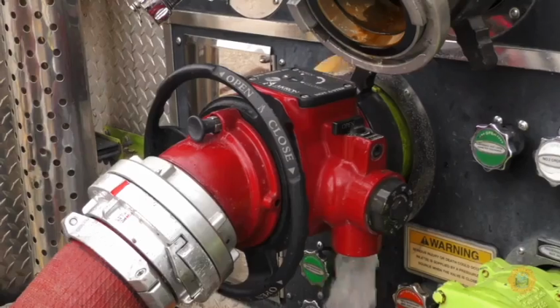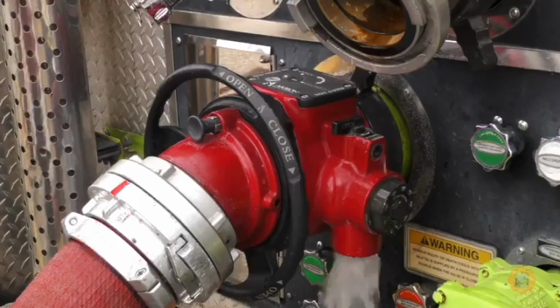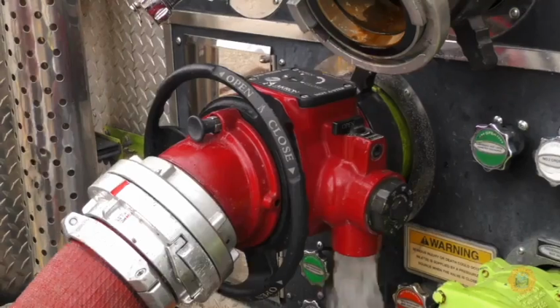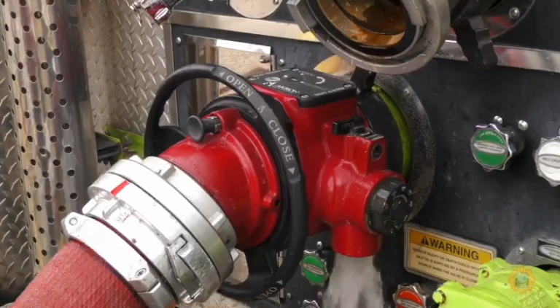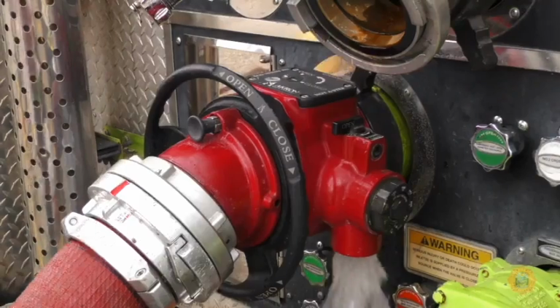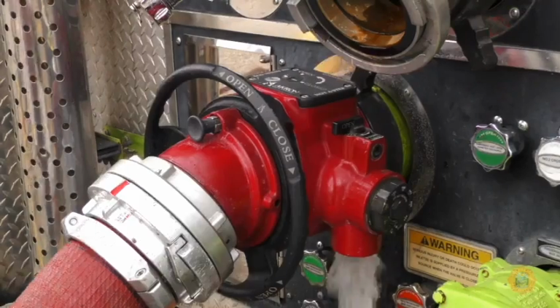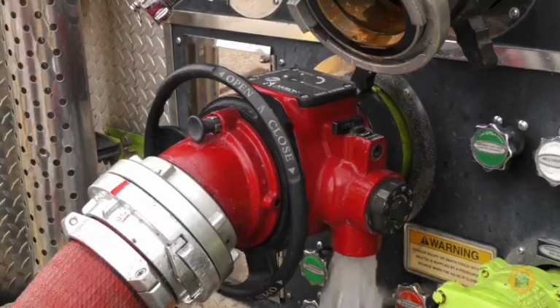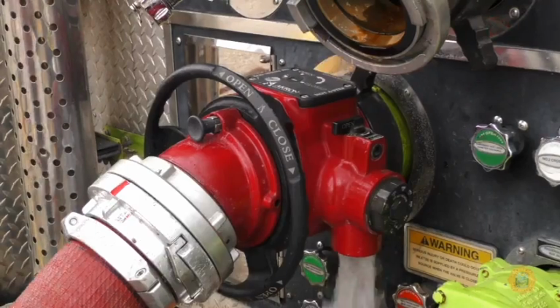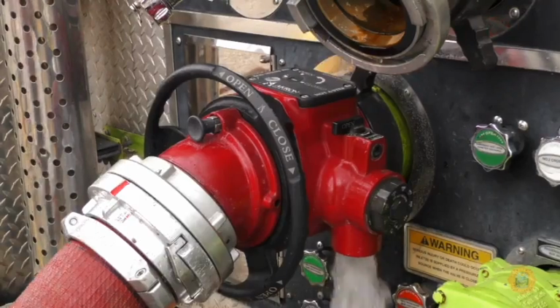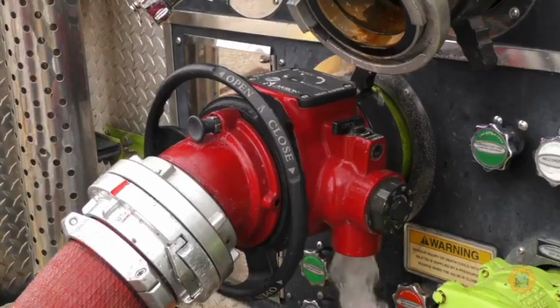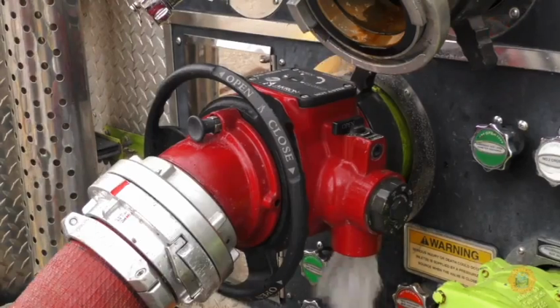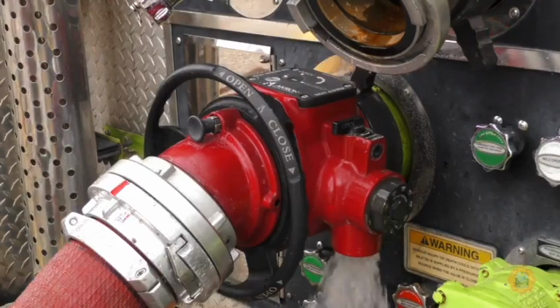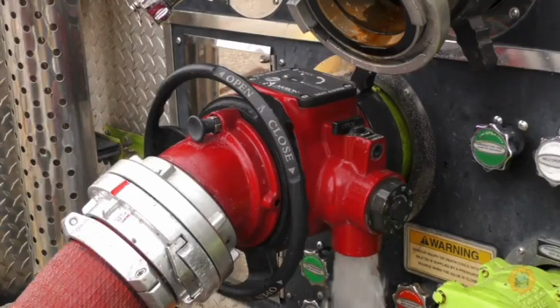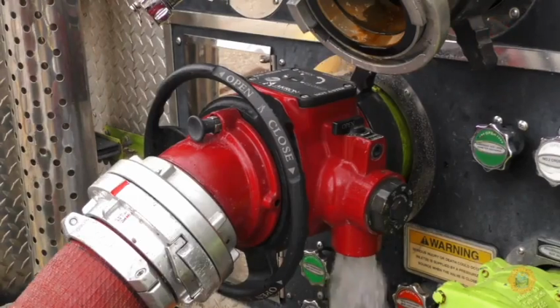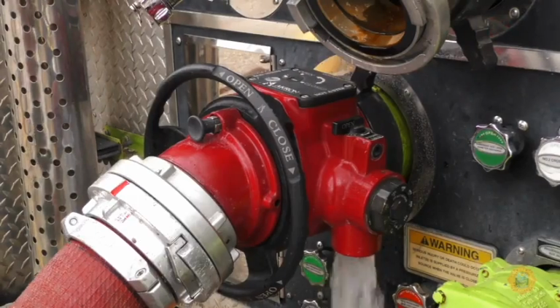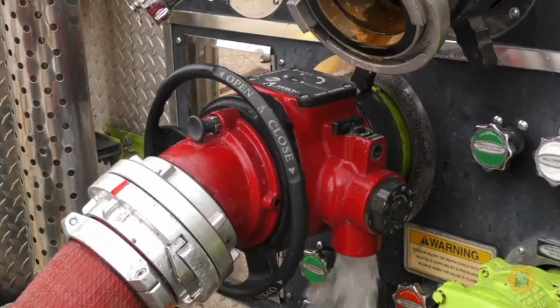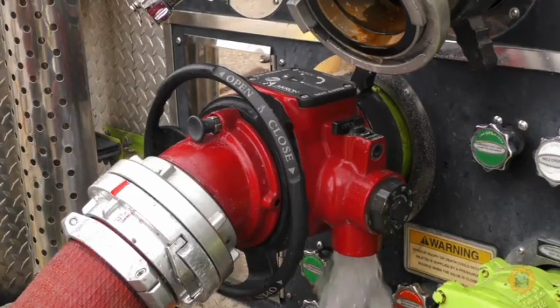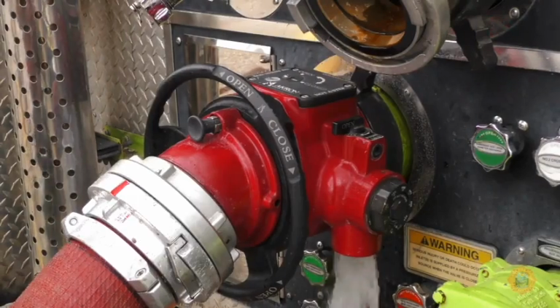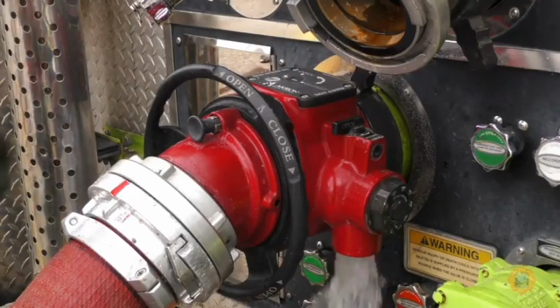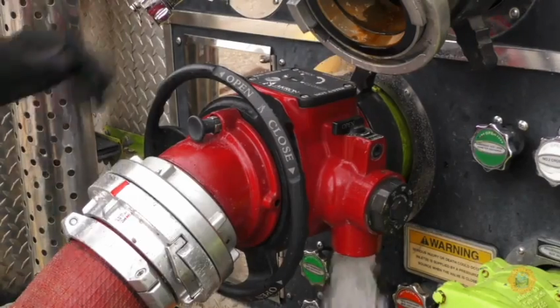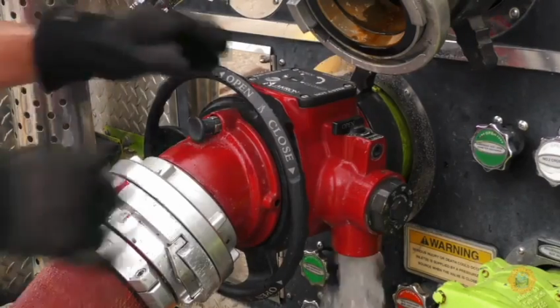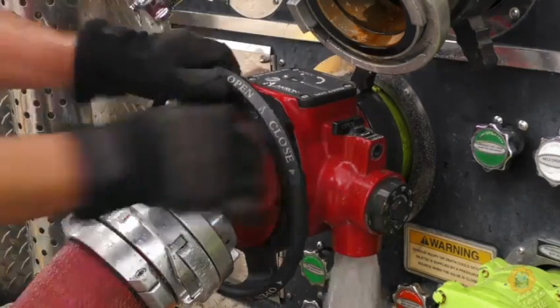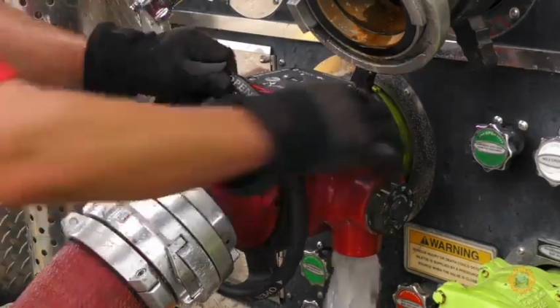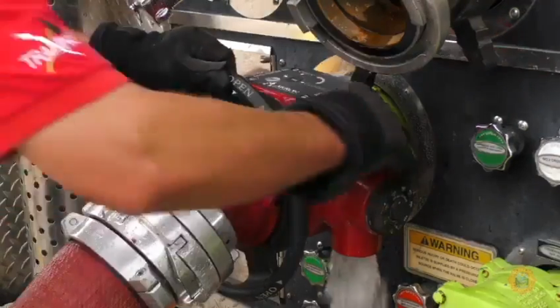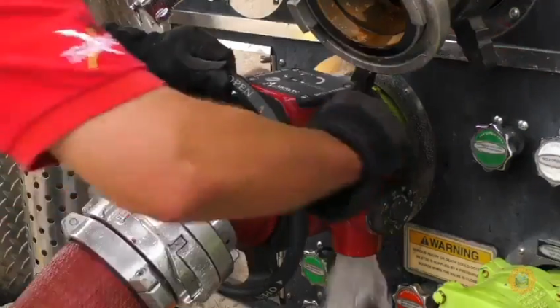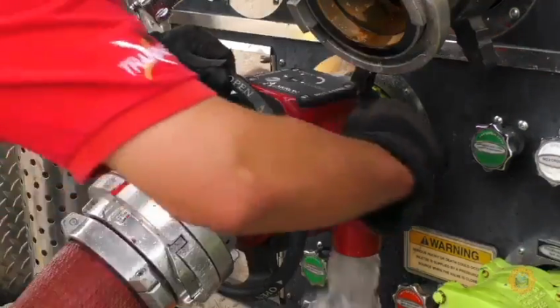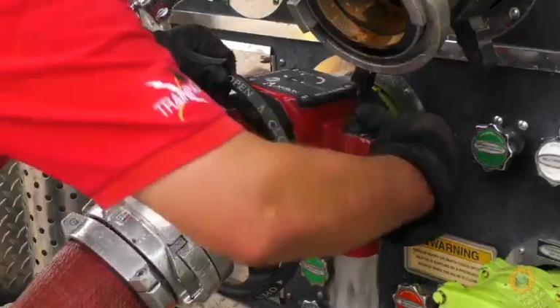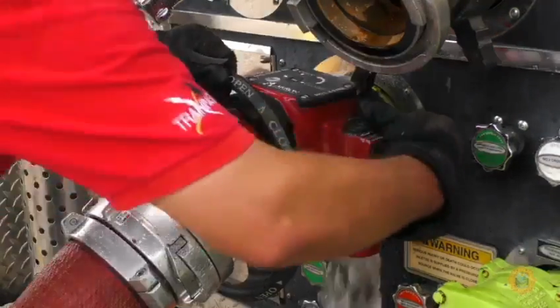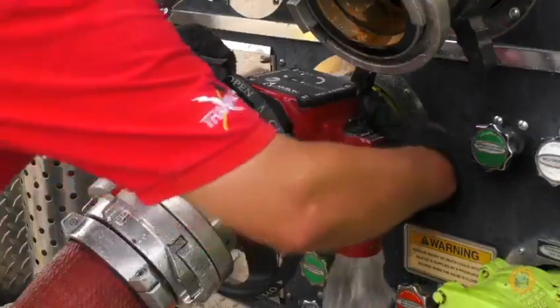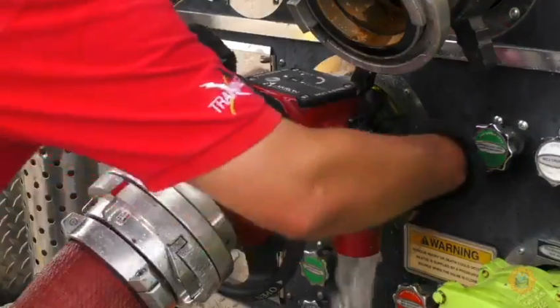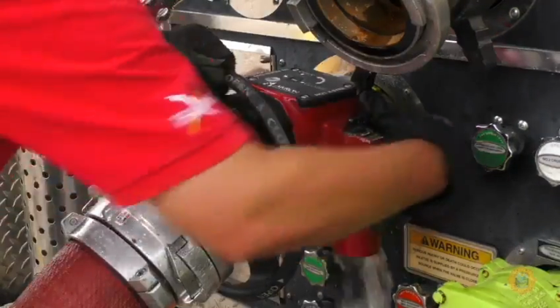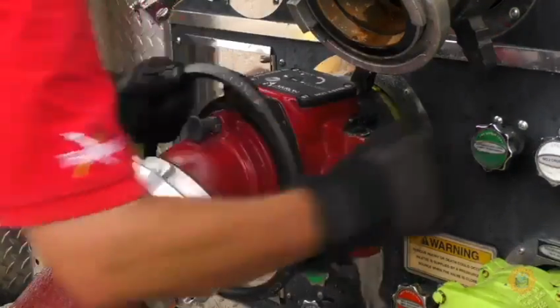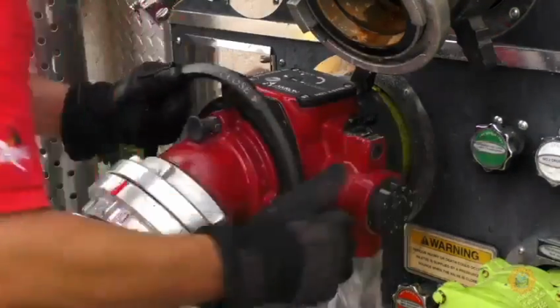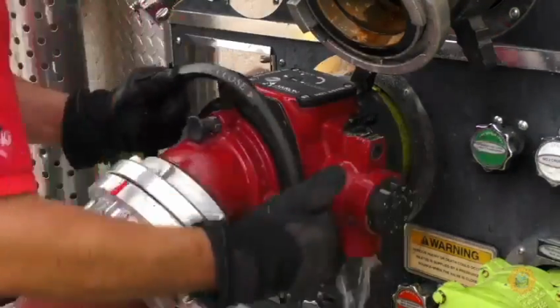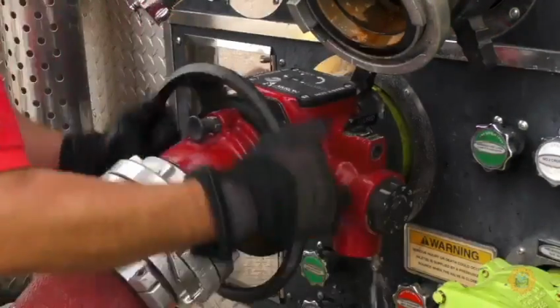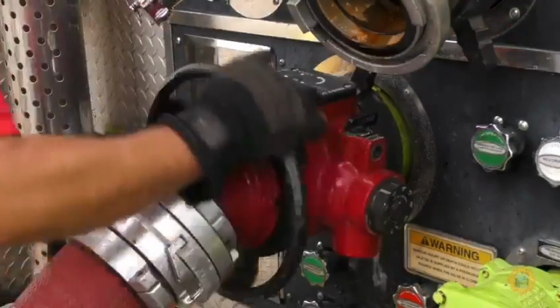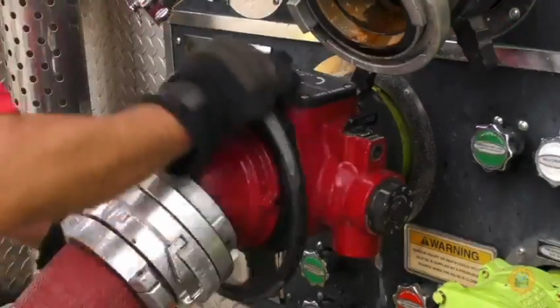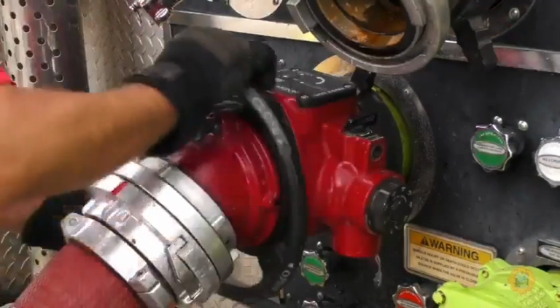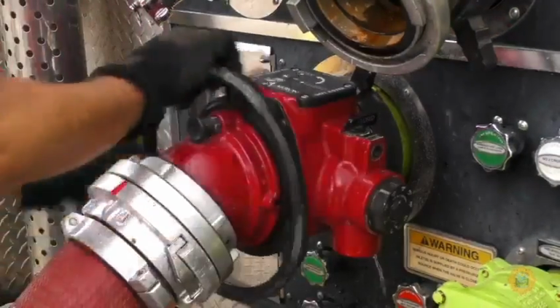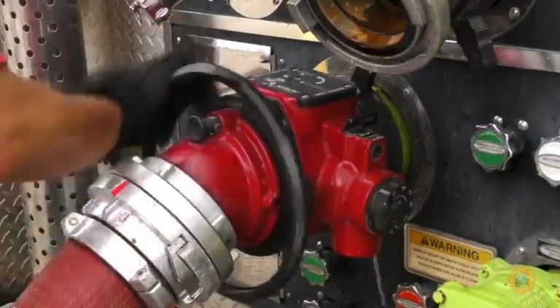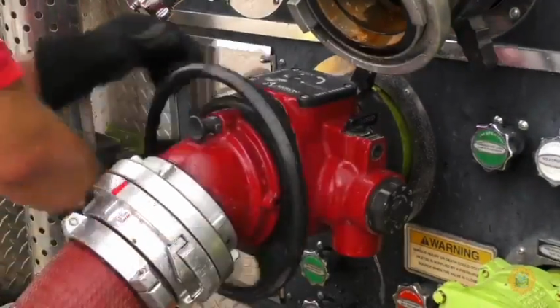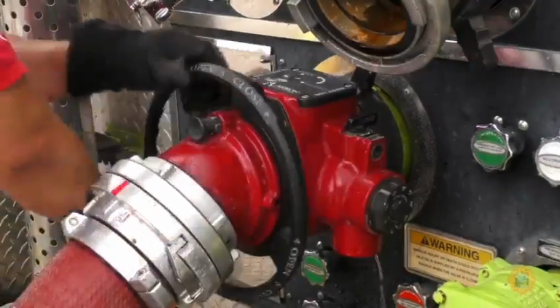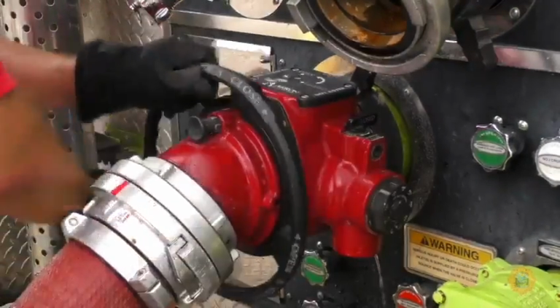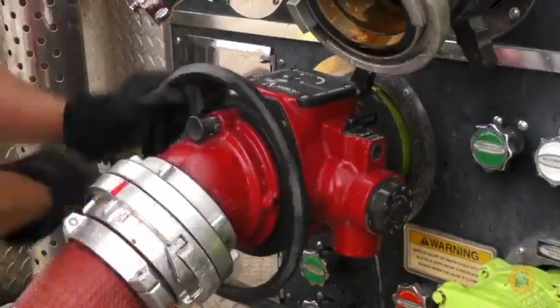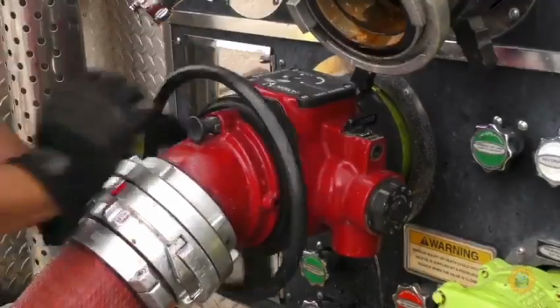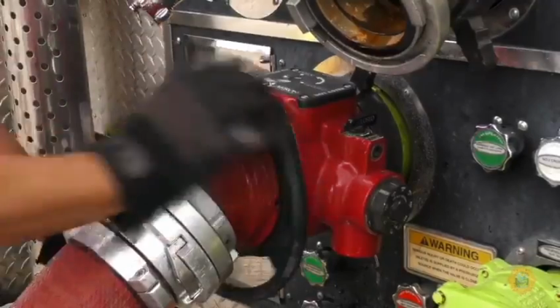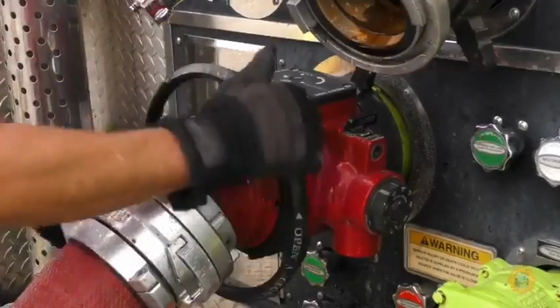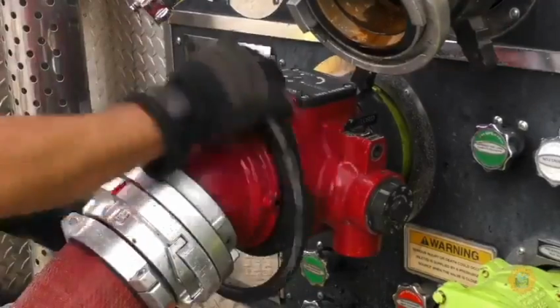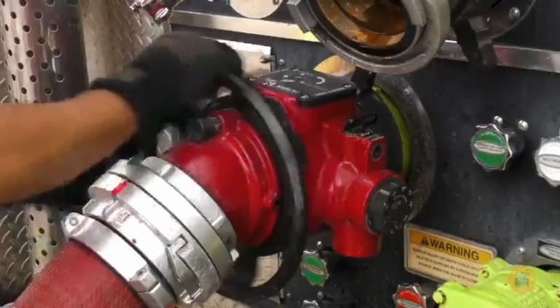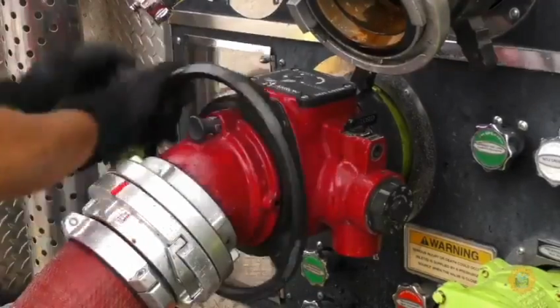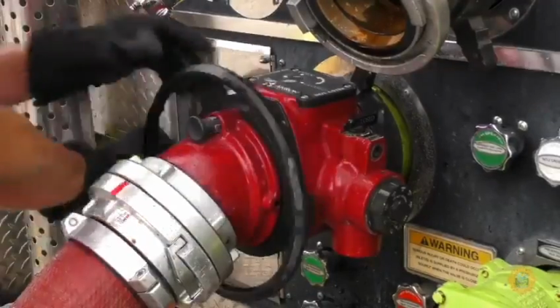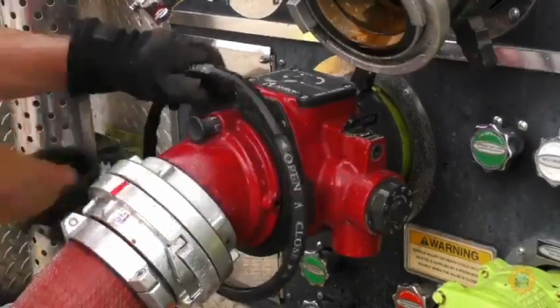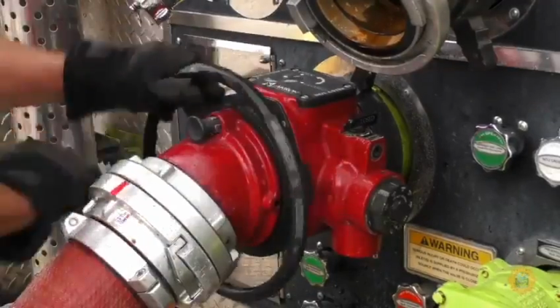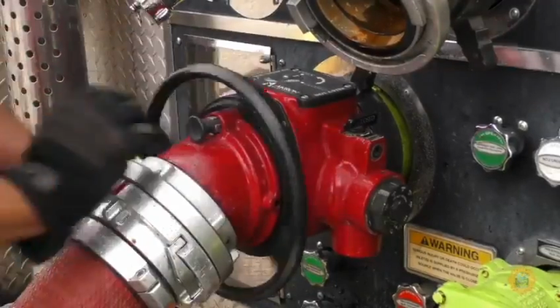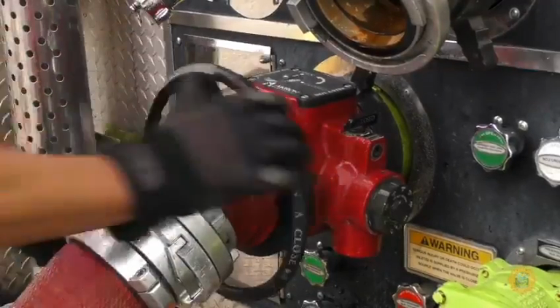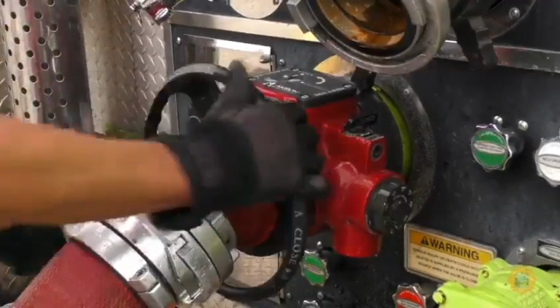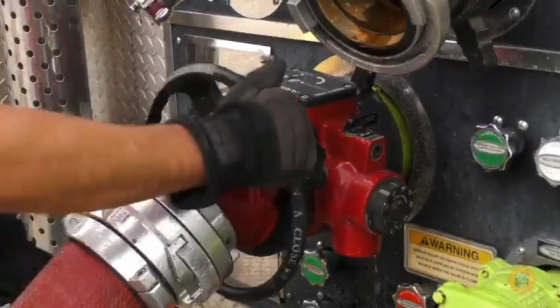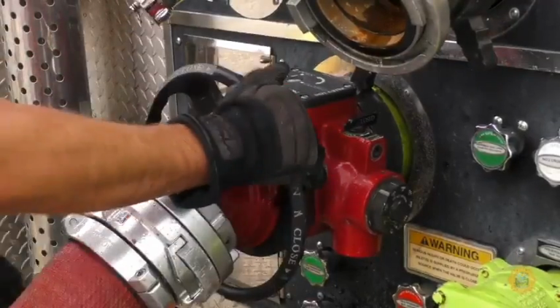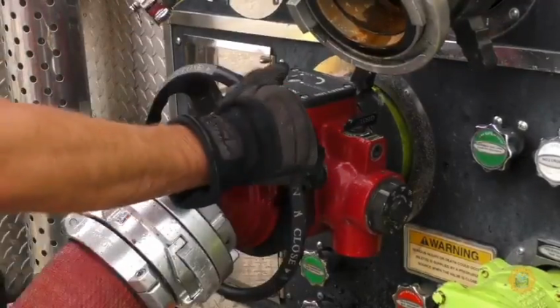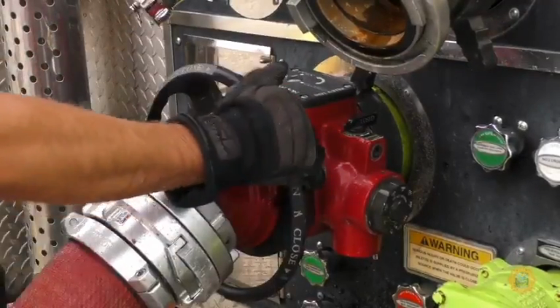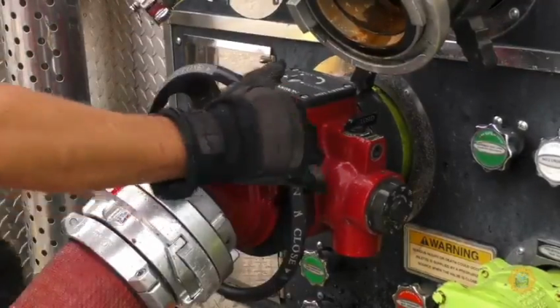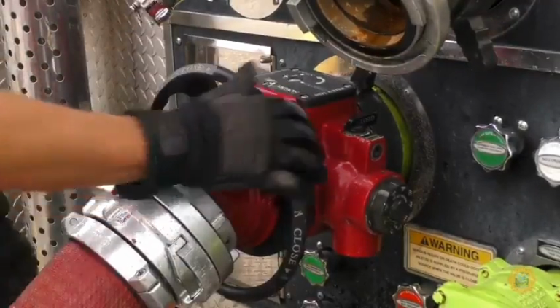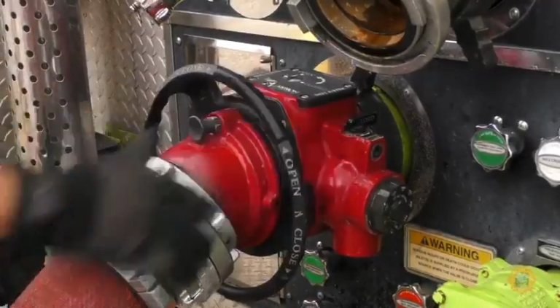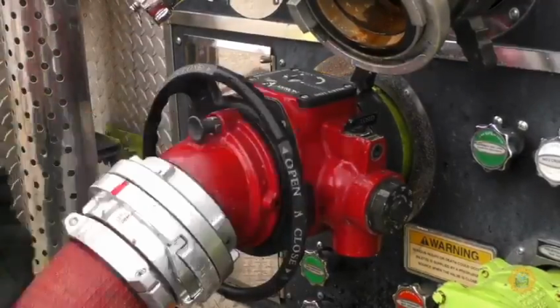Air is bled from this hose line at the ball intake bleeder valve, and the intake is opened to allow water into the pump.